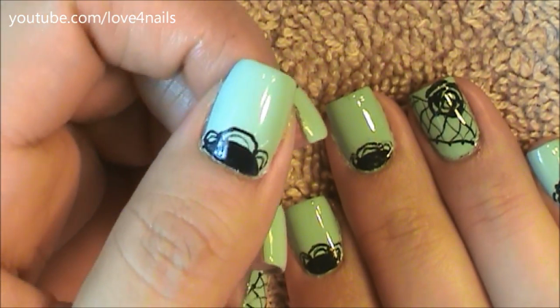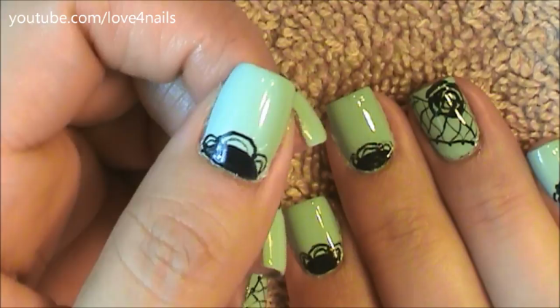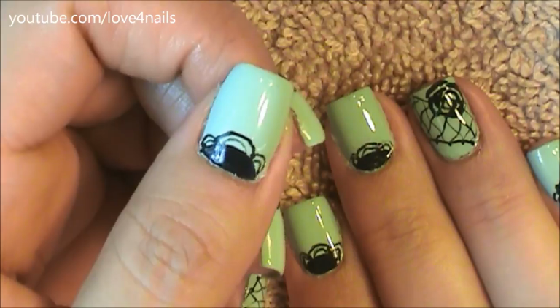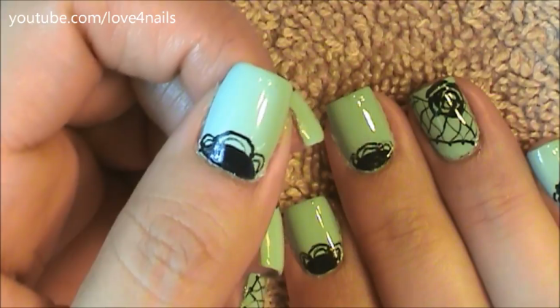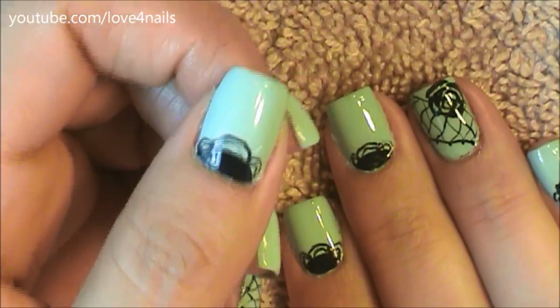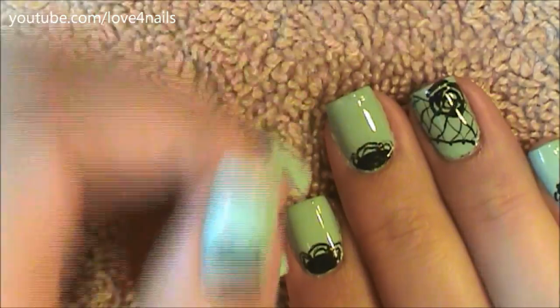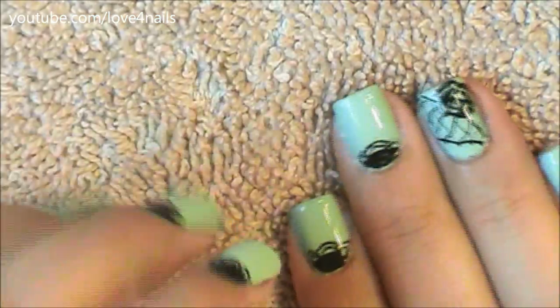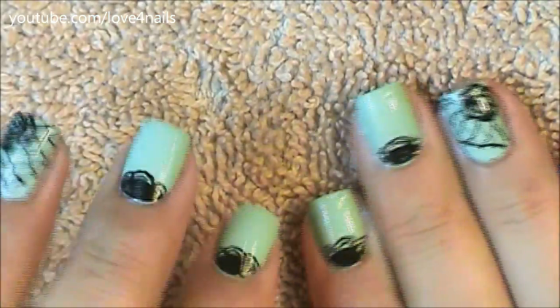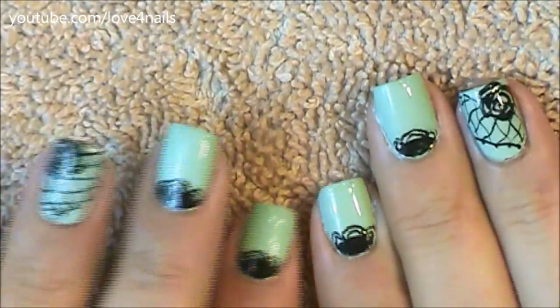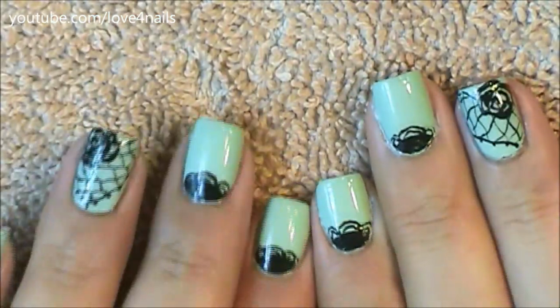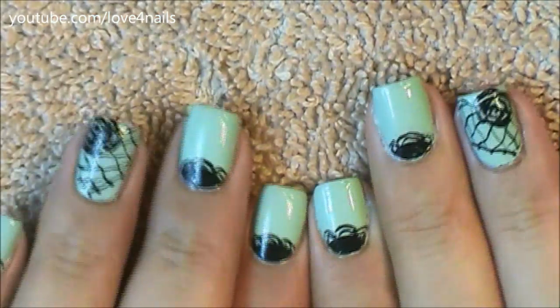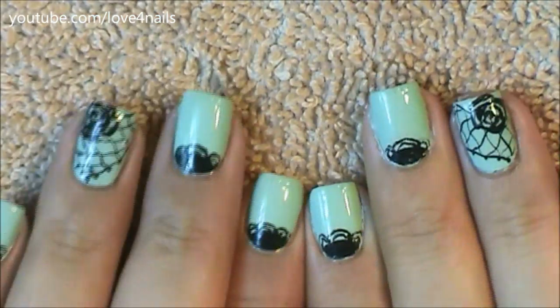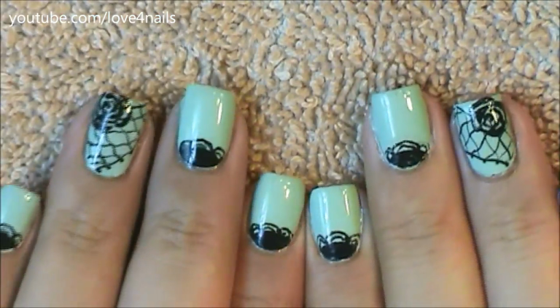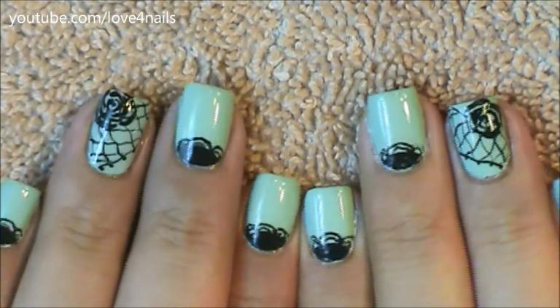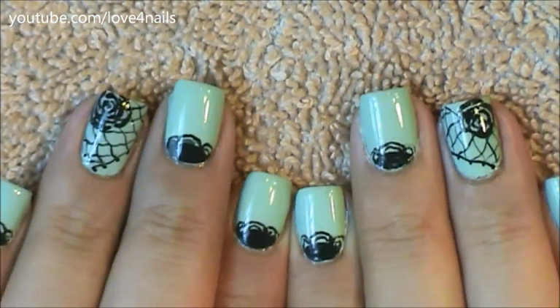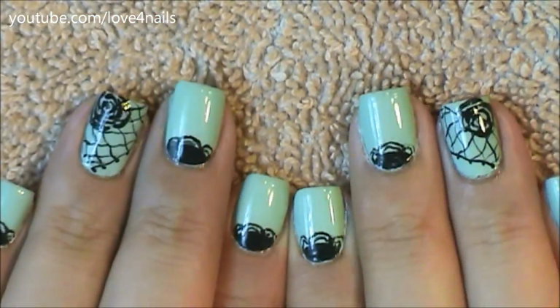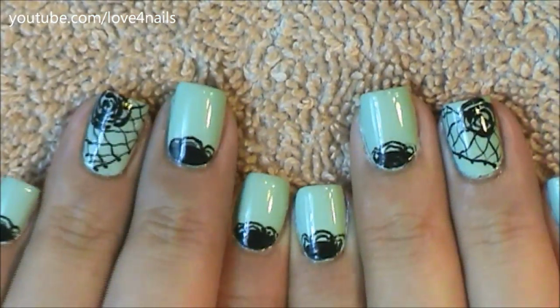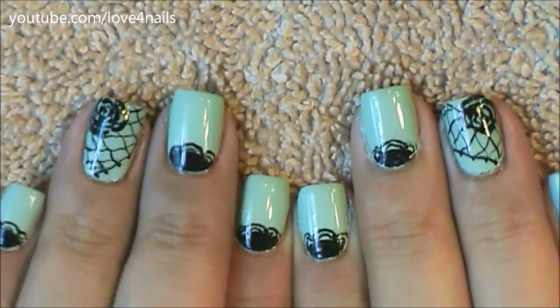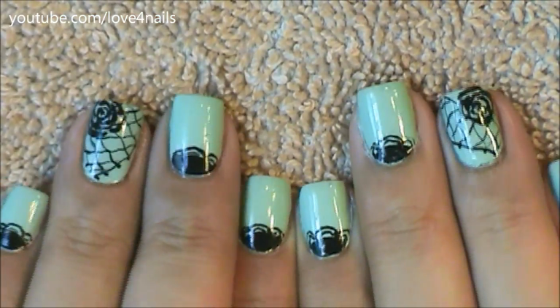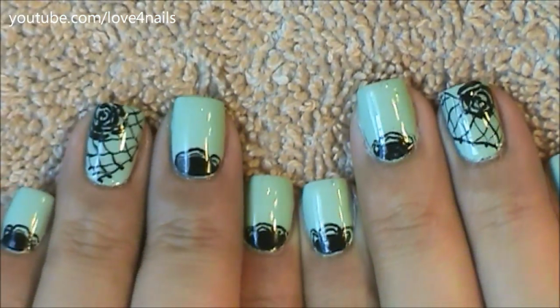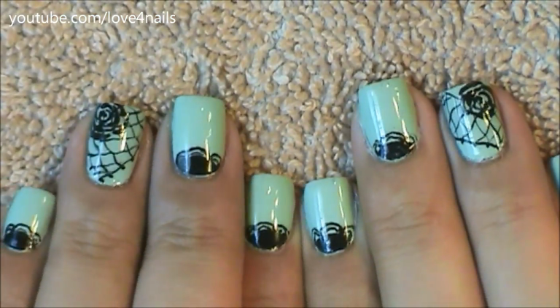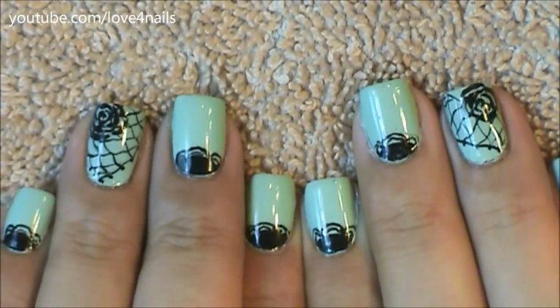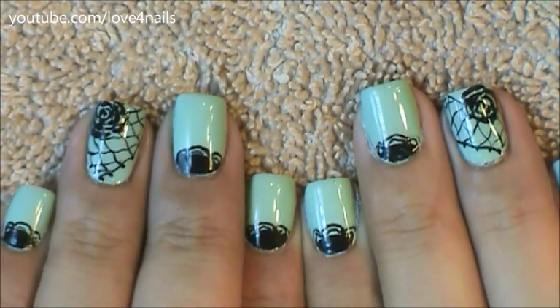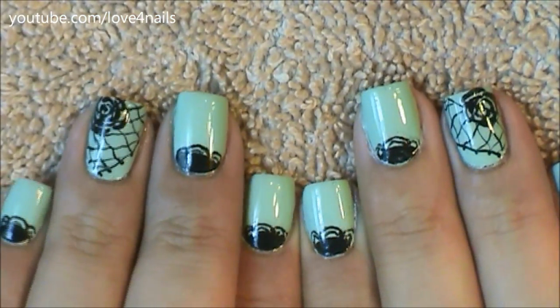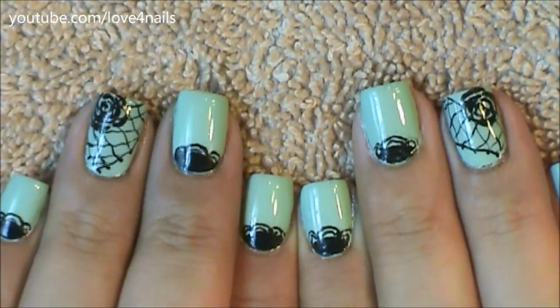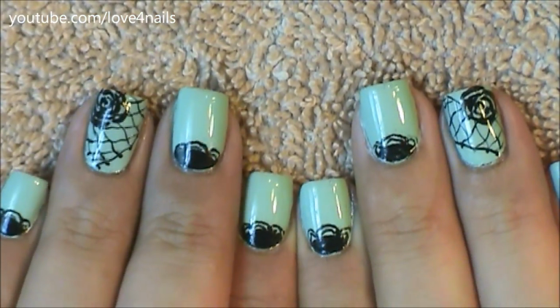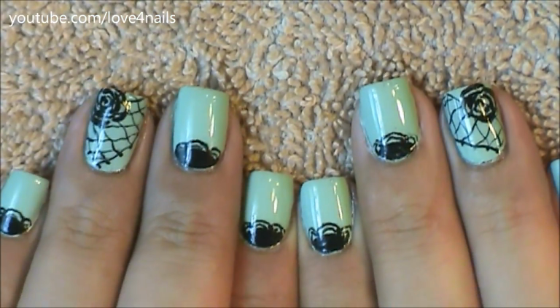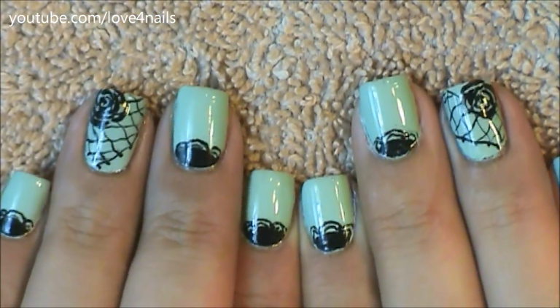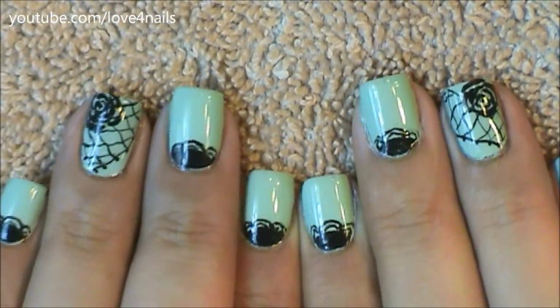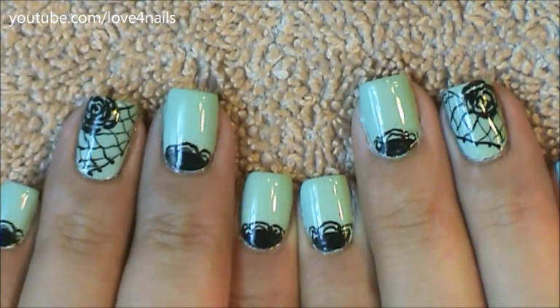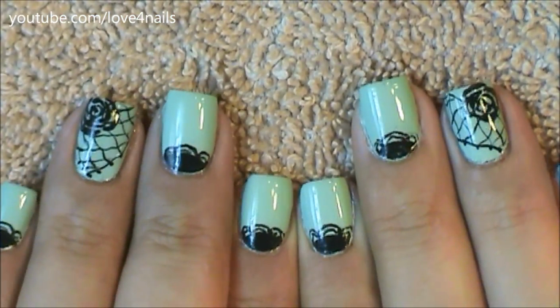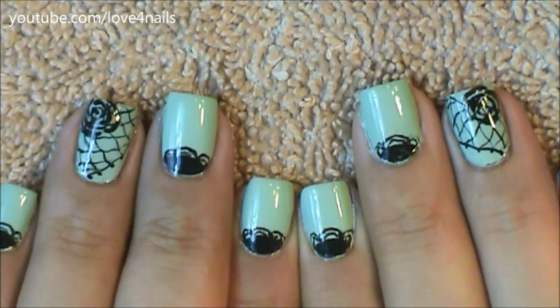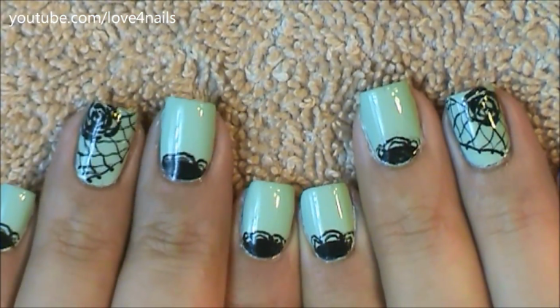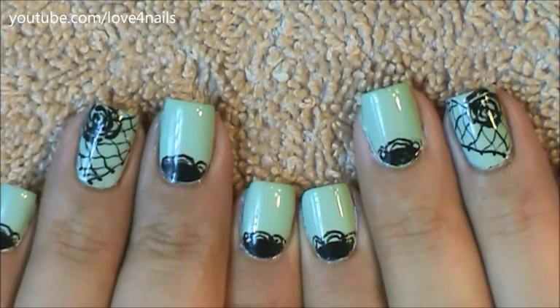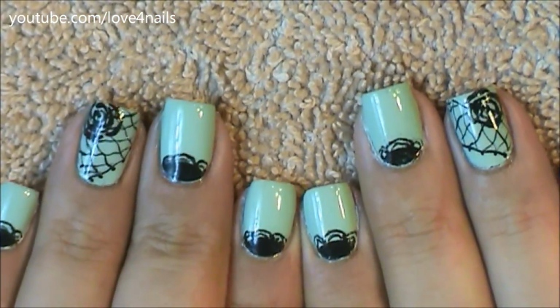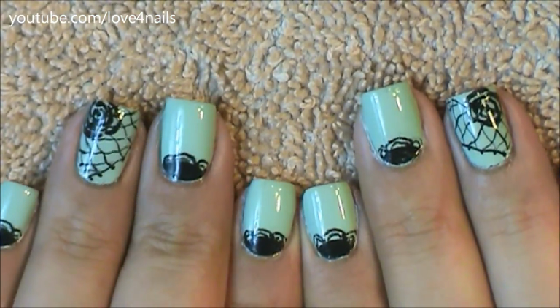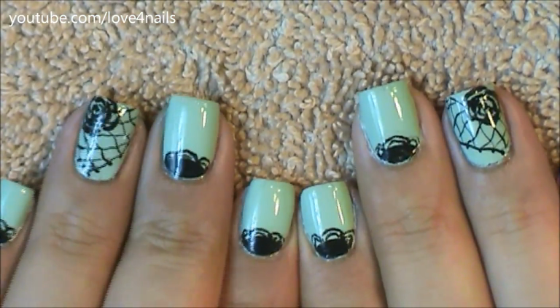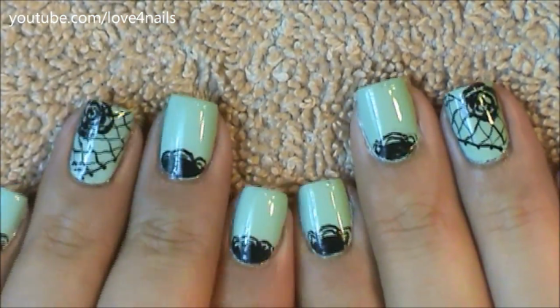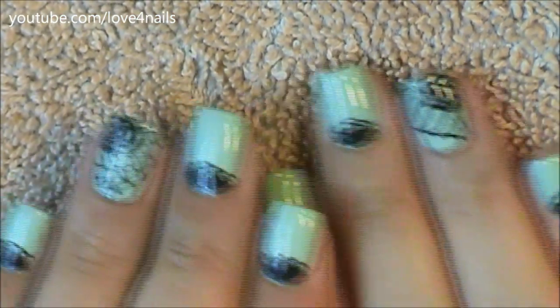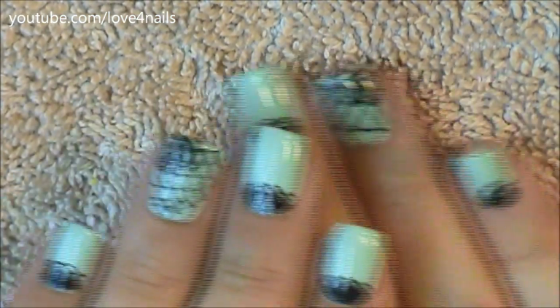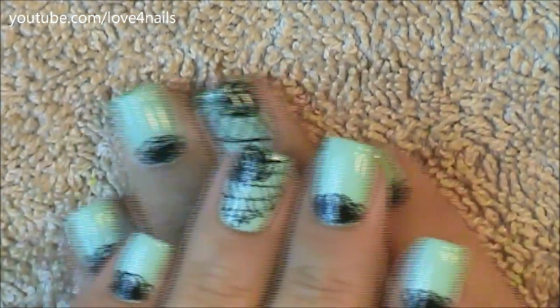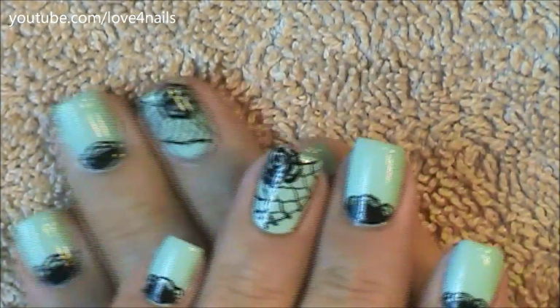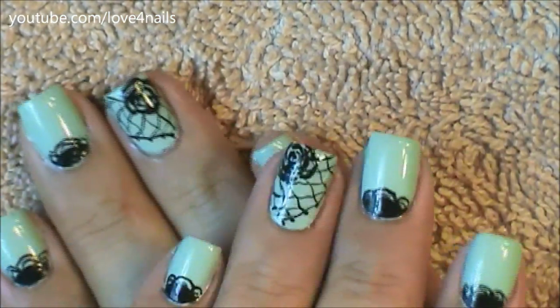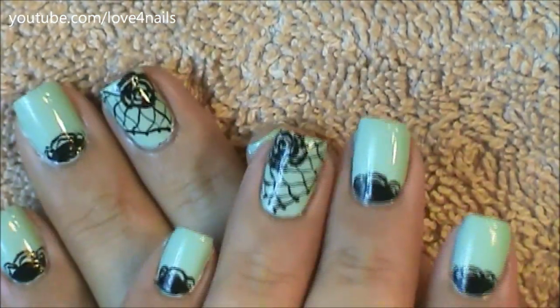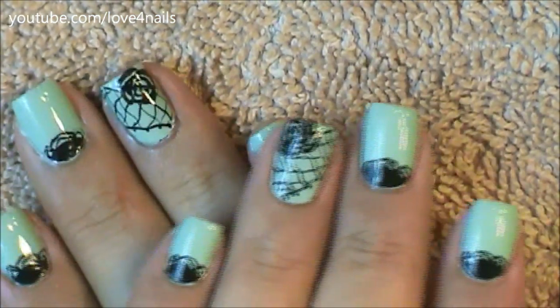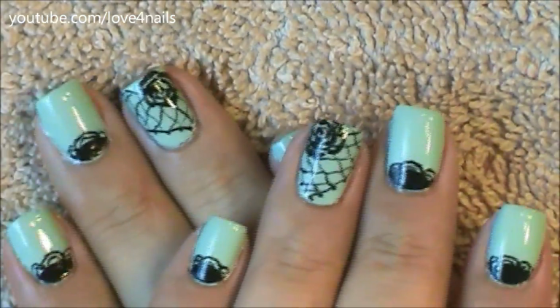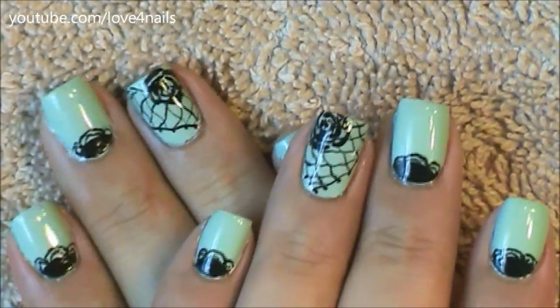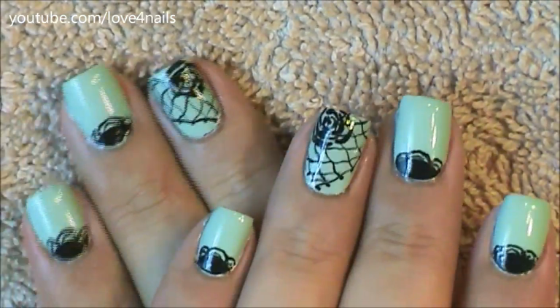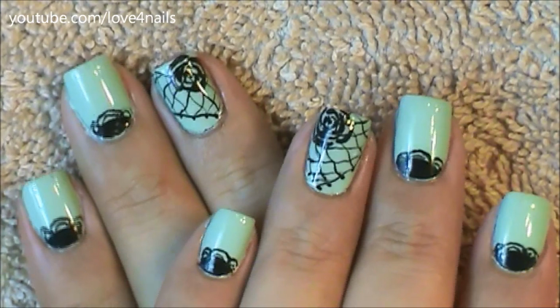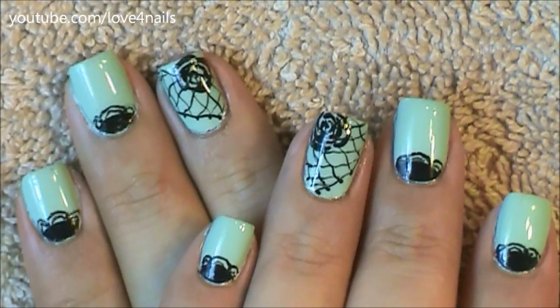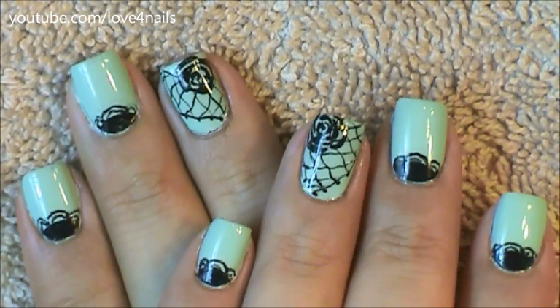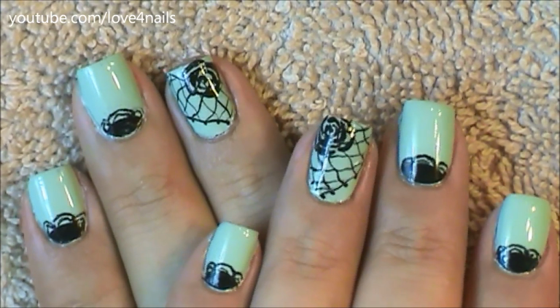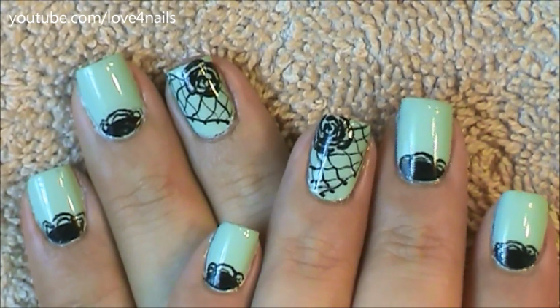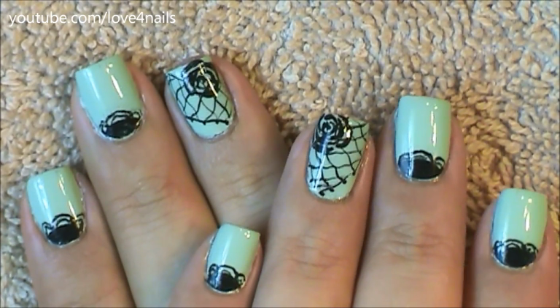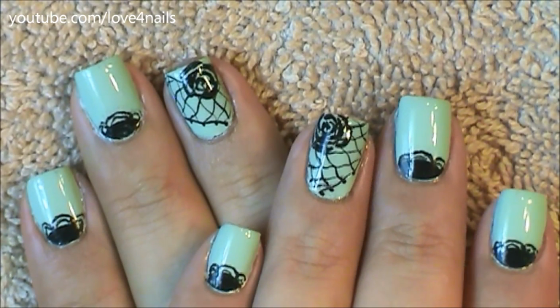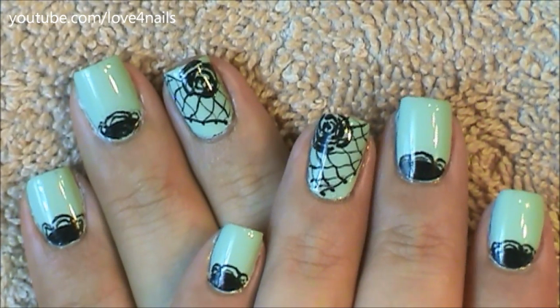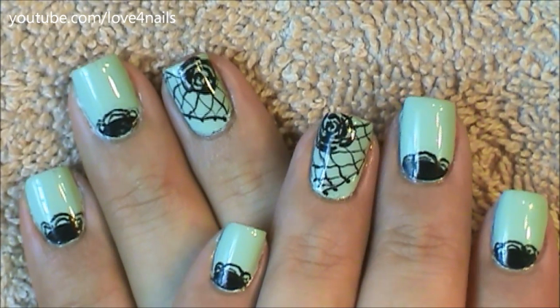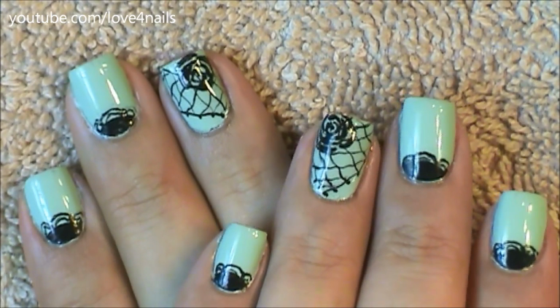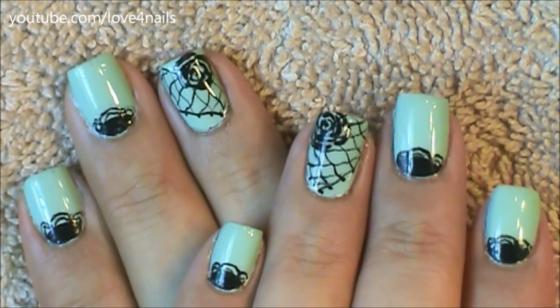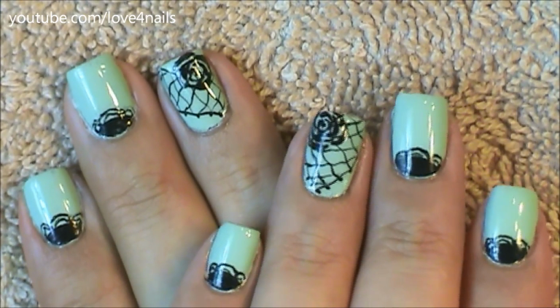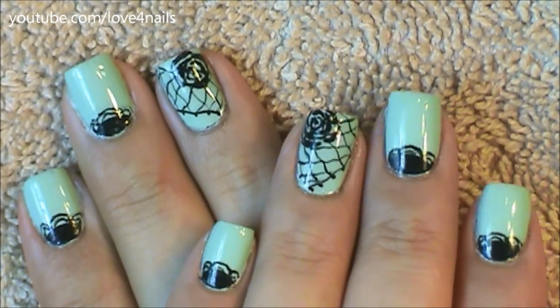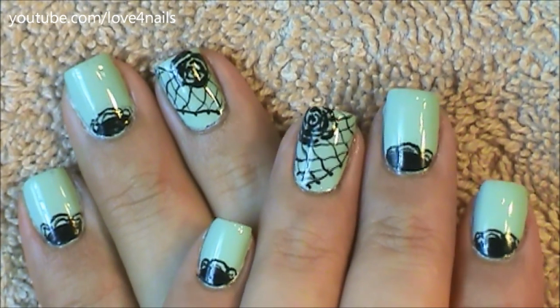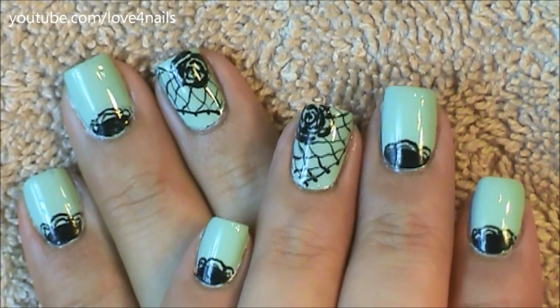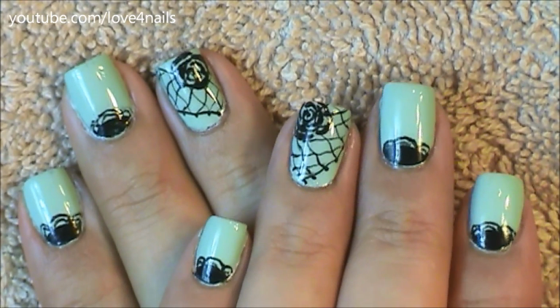I hope you guys enjoyed this video and give this nail art design a try. Thank you so much for watching and I'll see you next time. Bye!